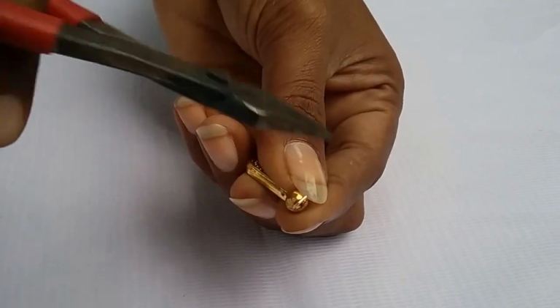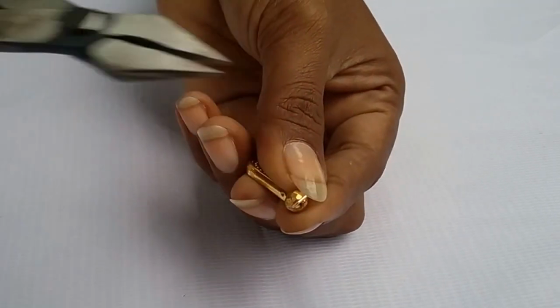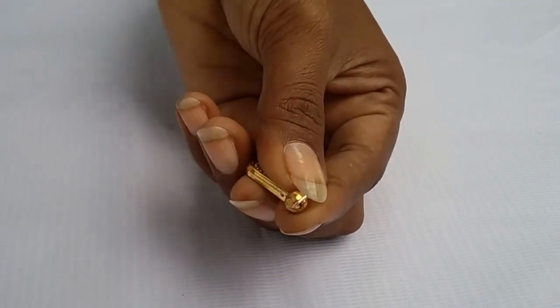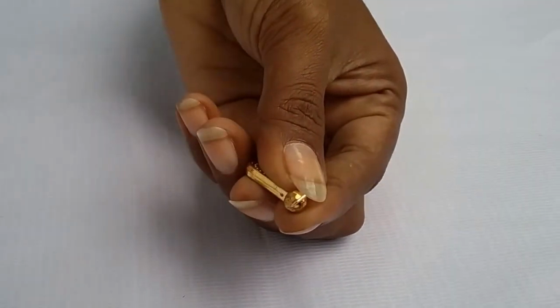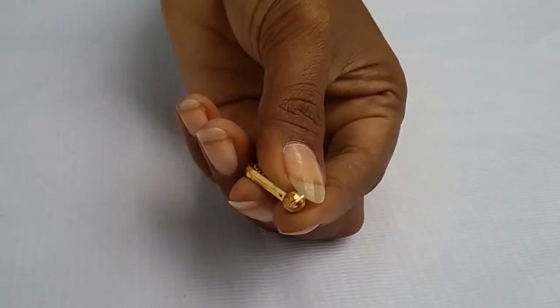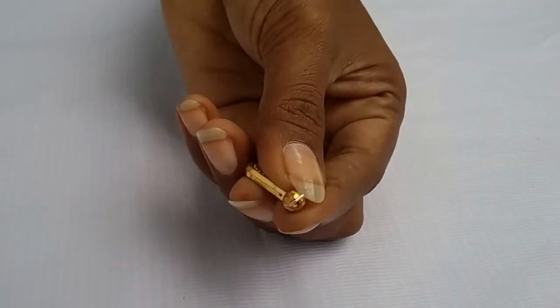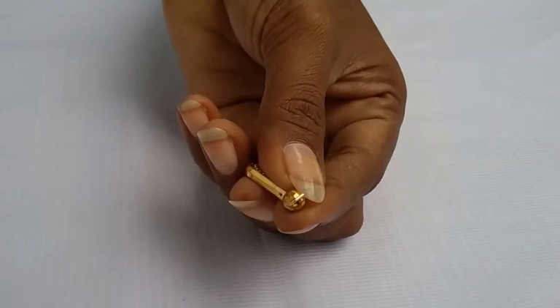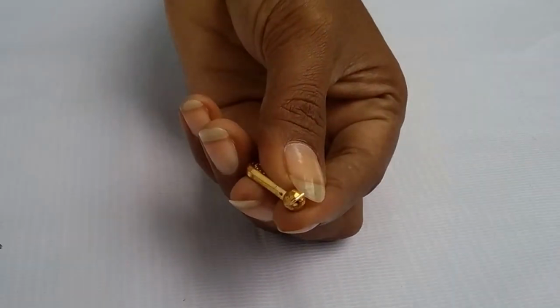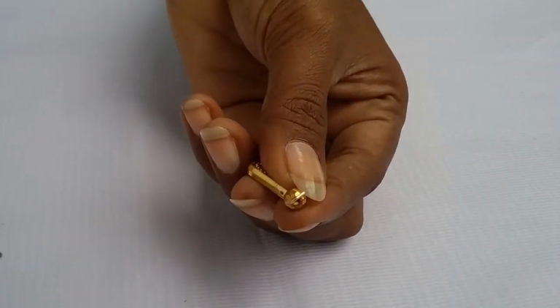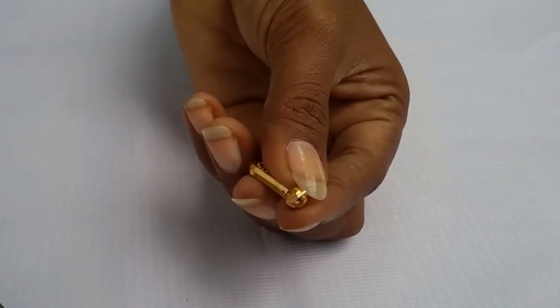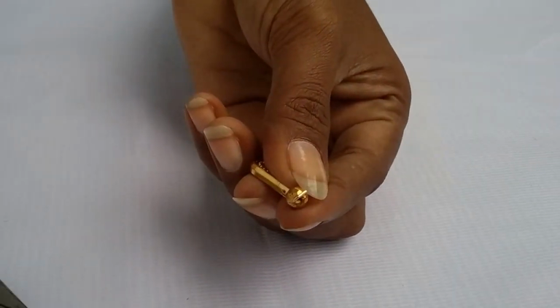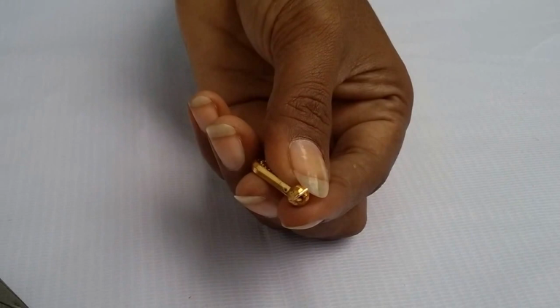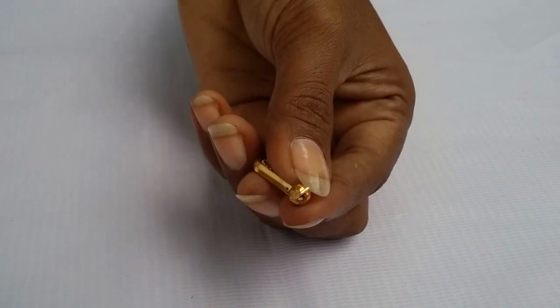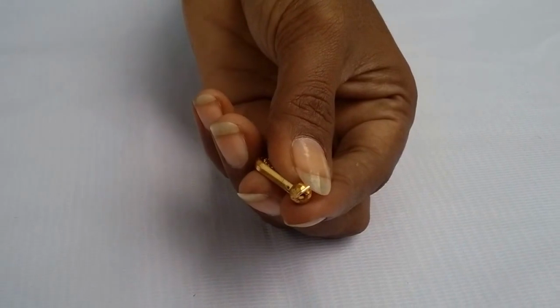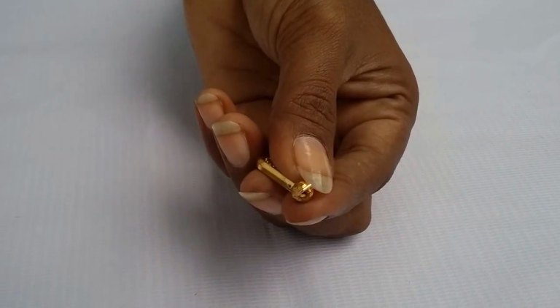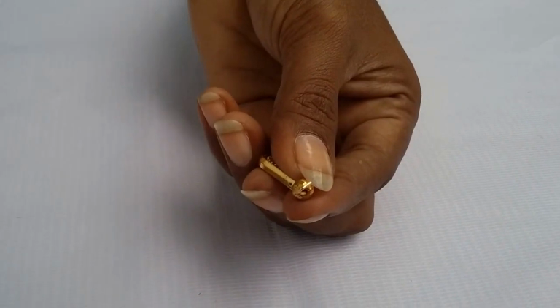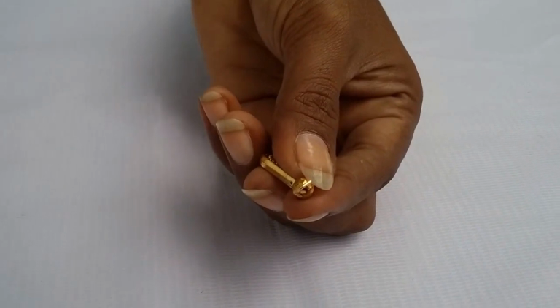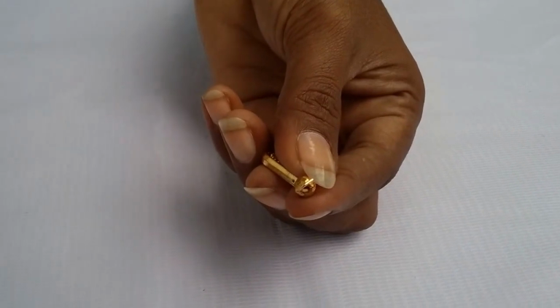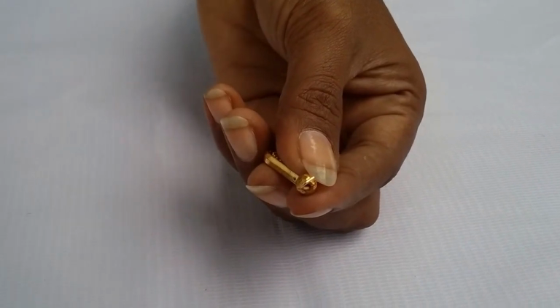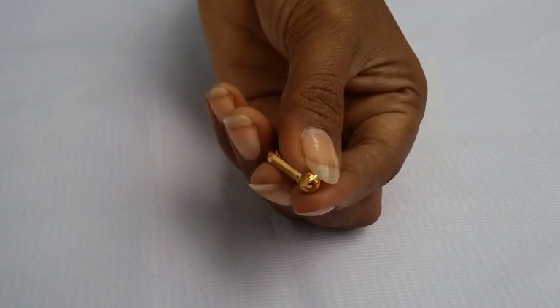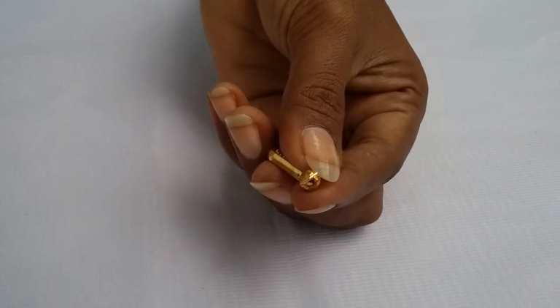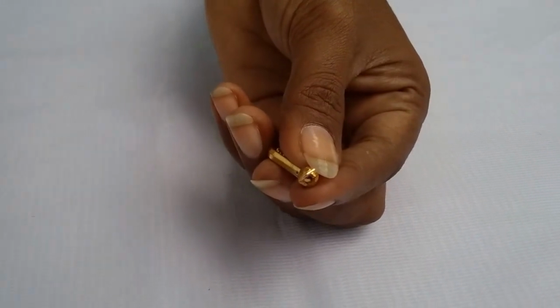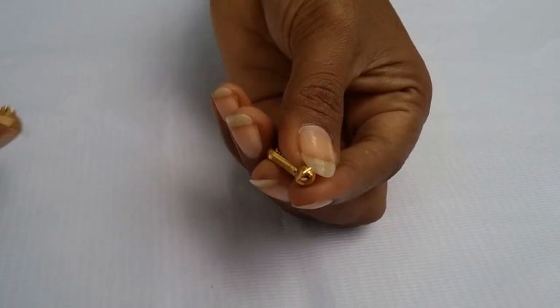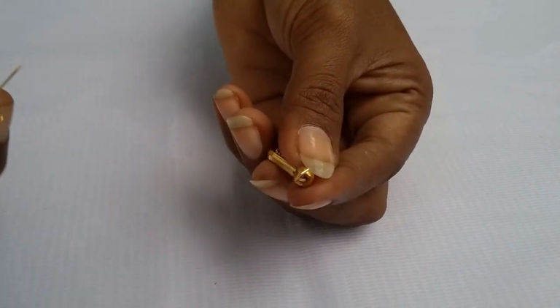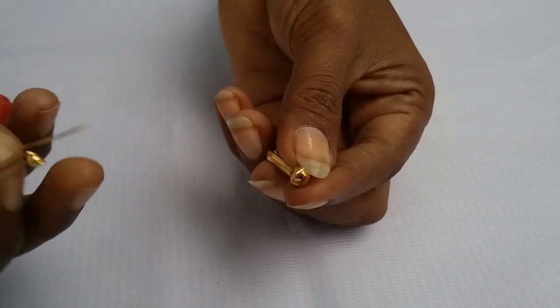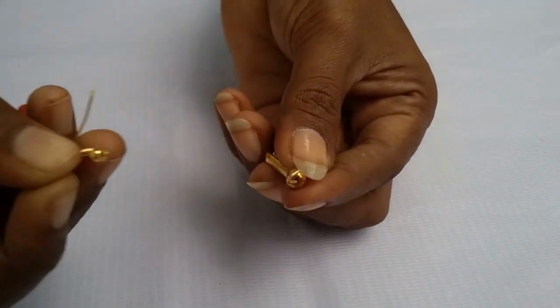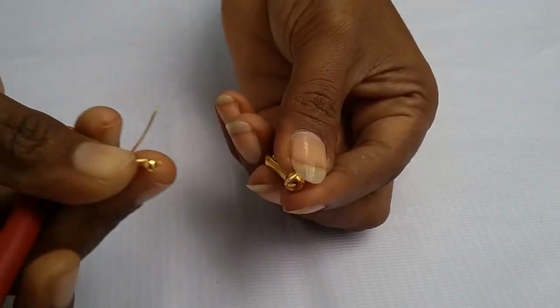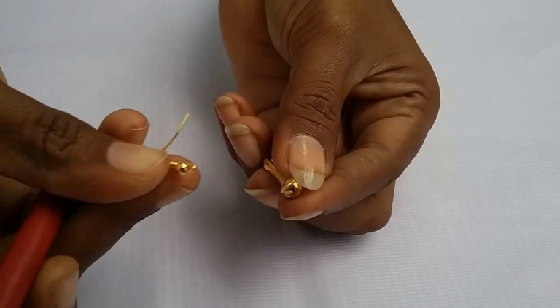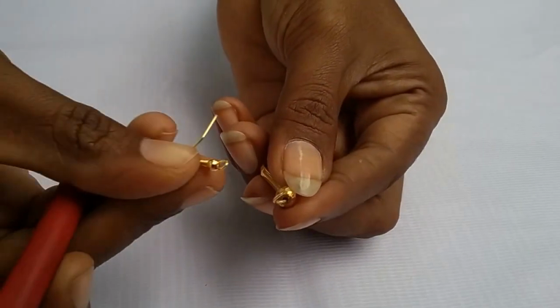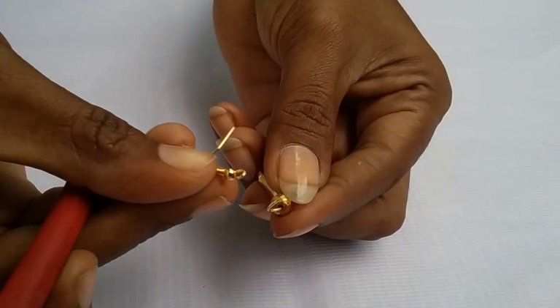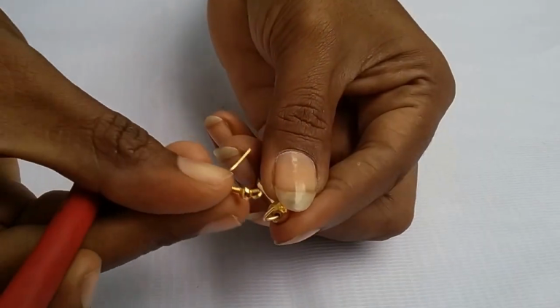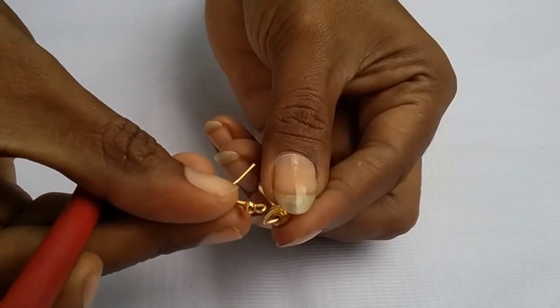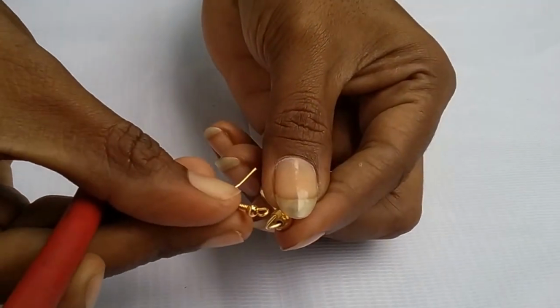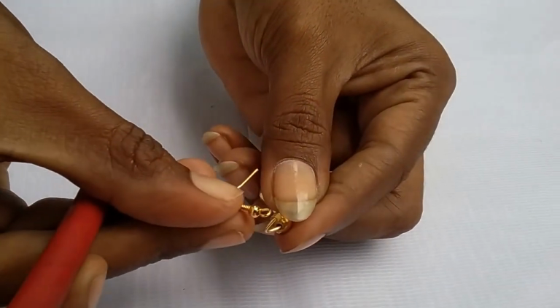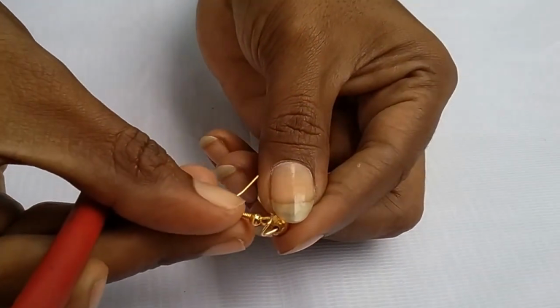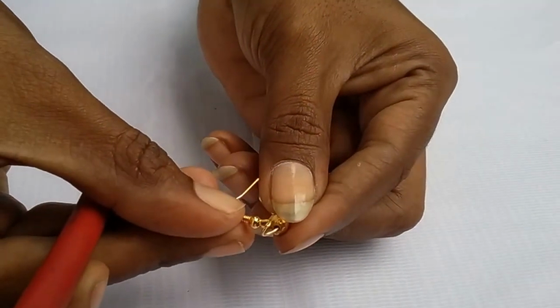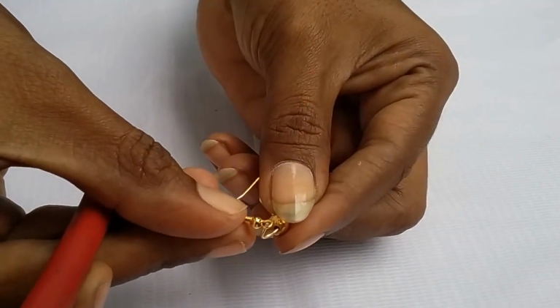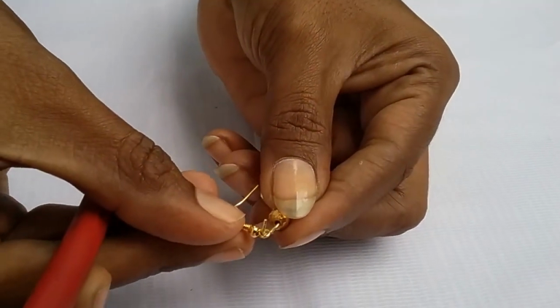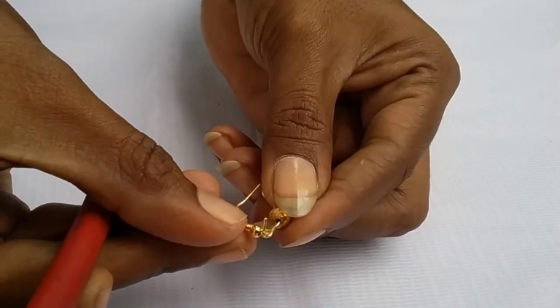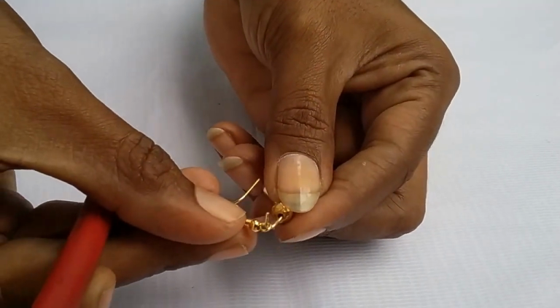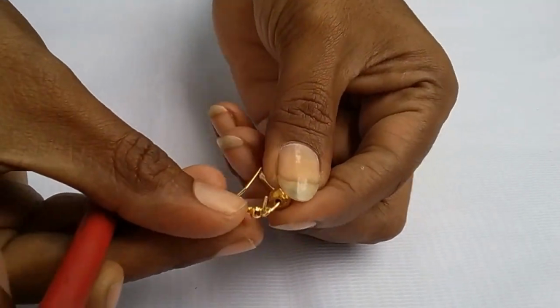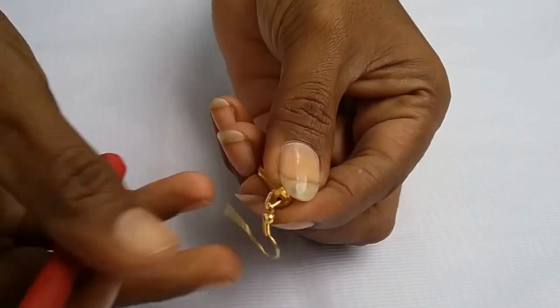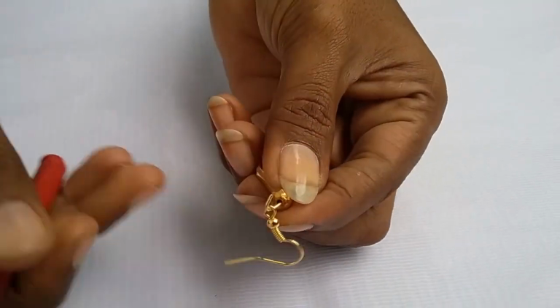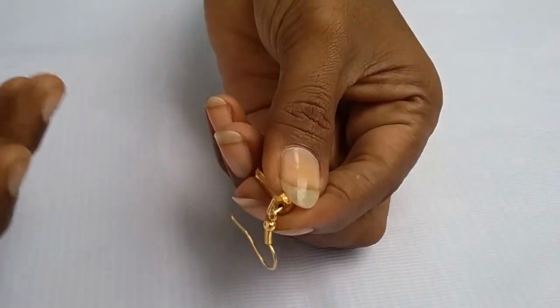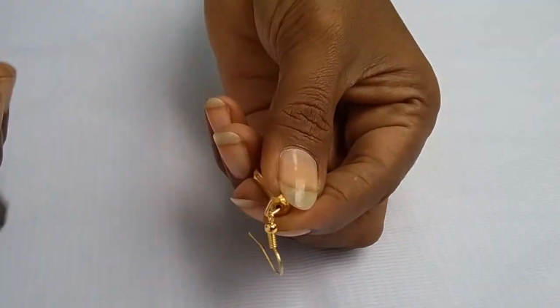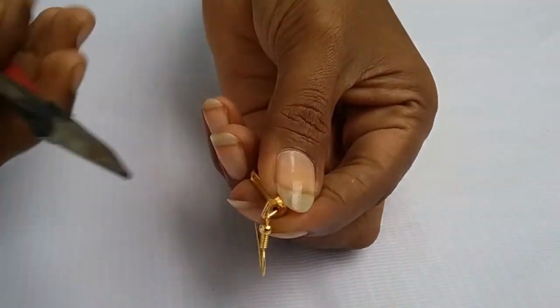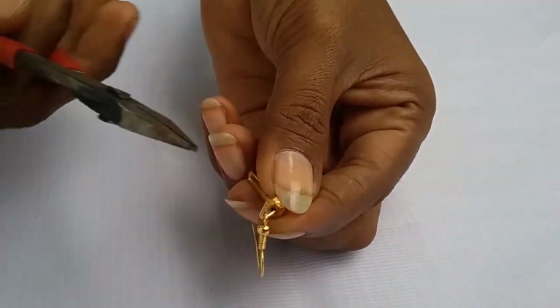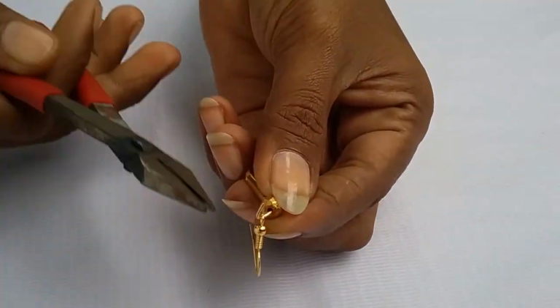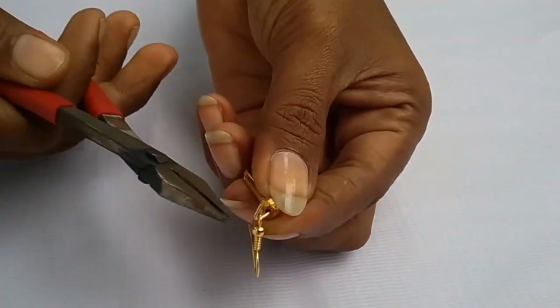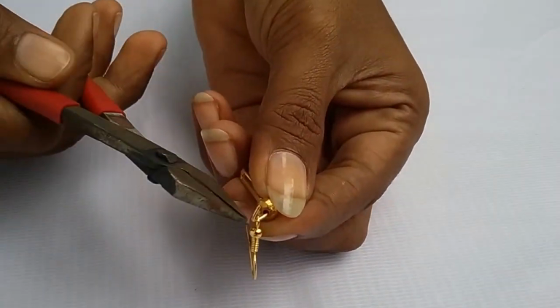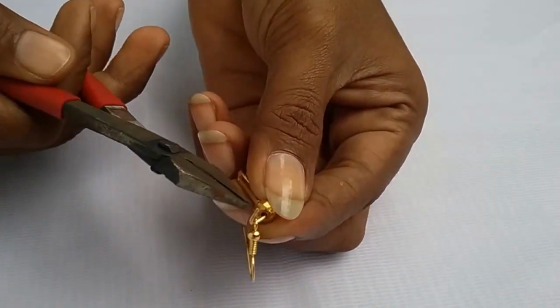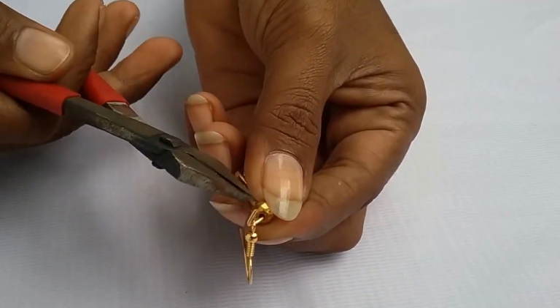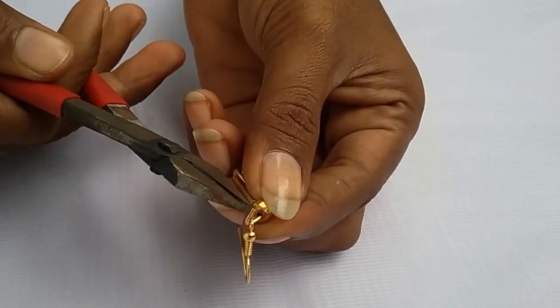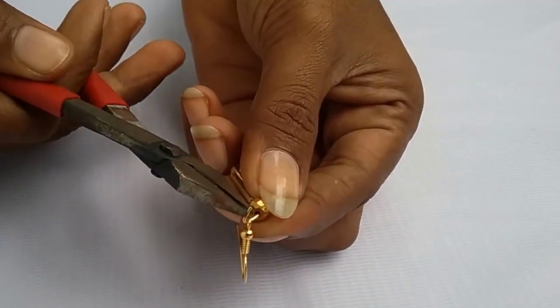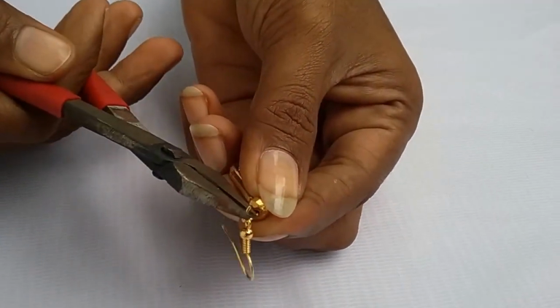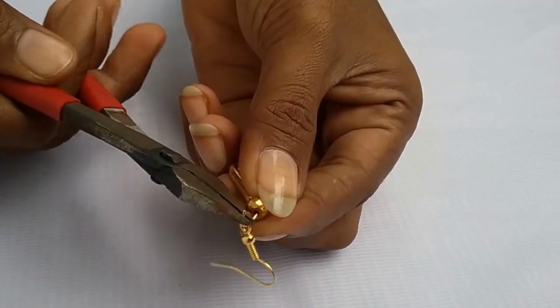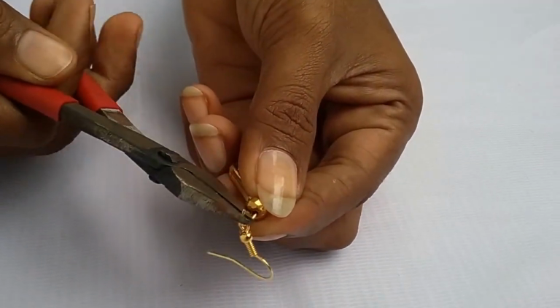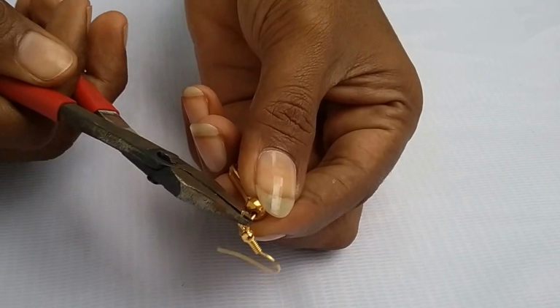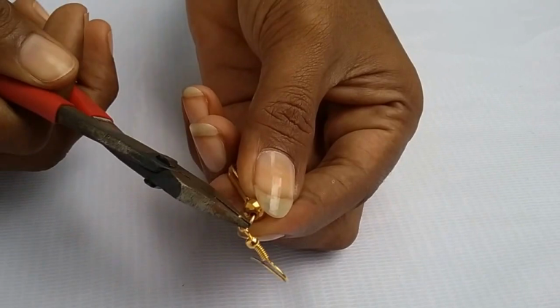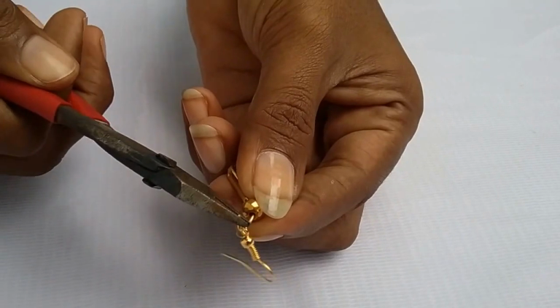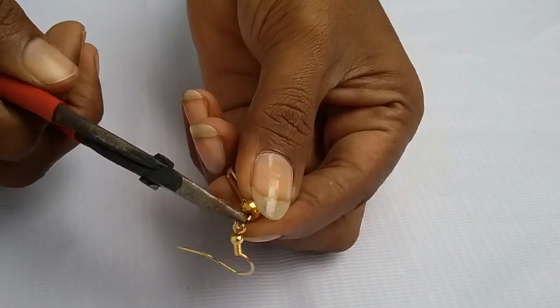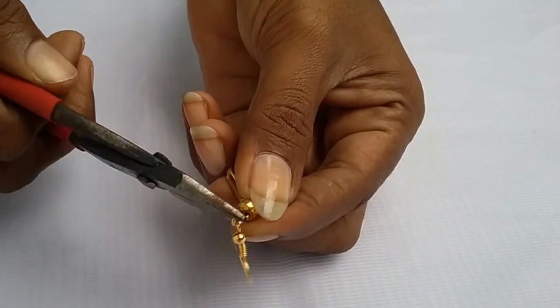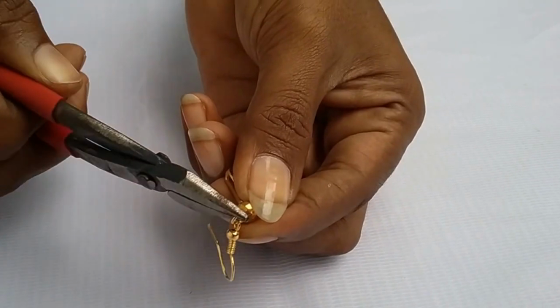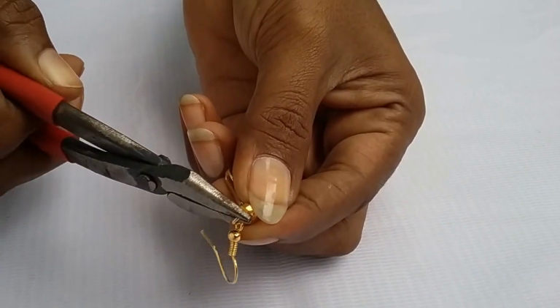Now take the earring hook and attach it here, then close the loop.